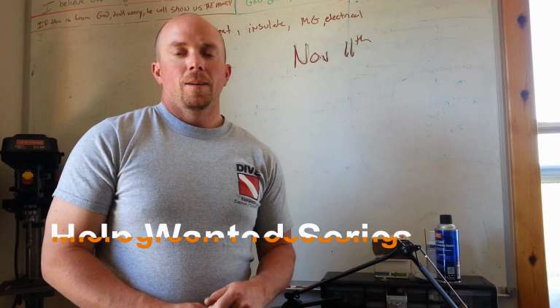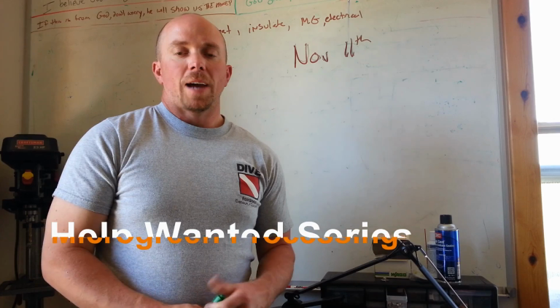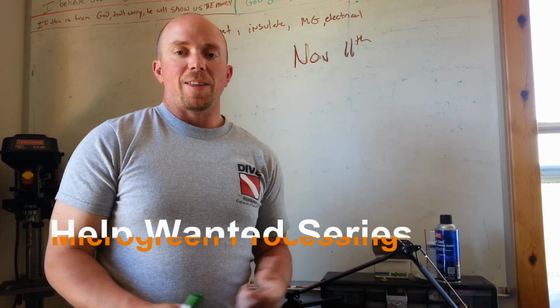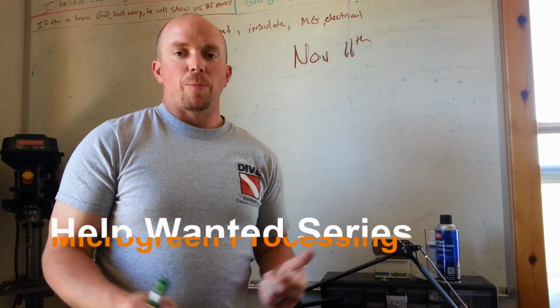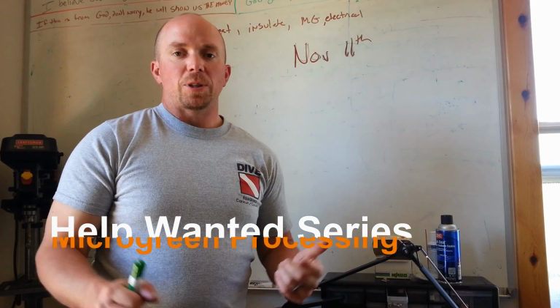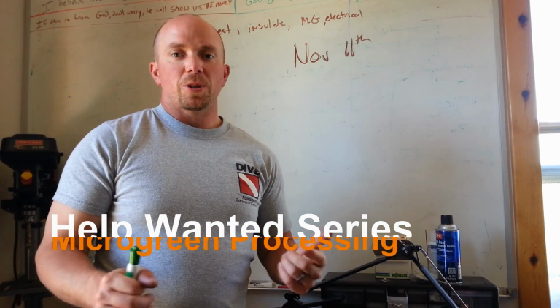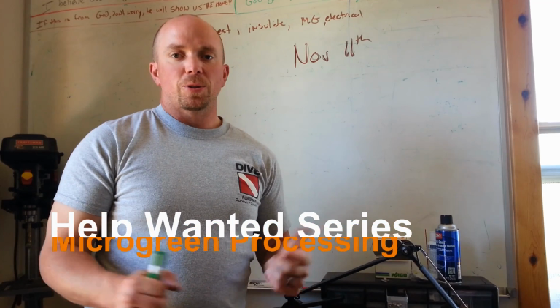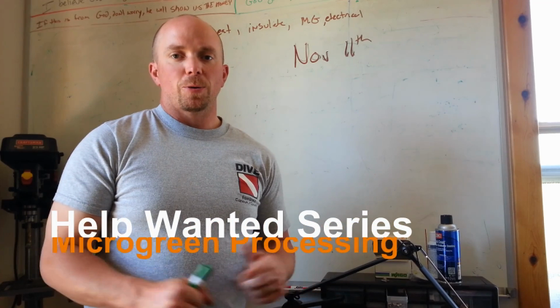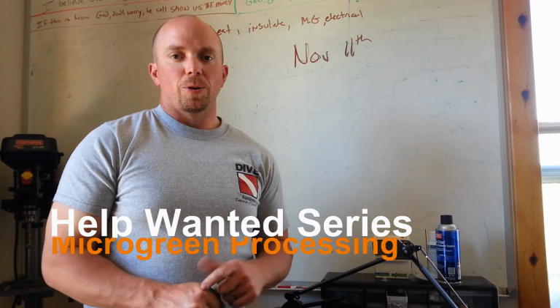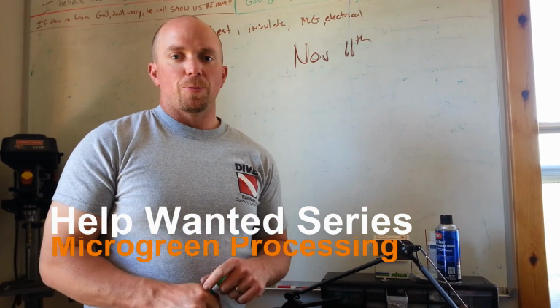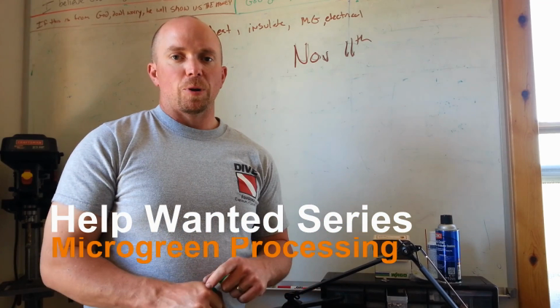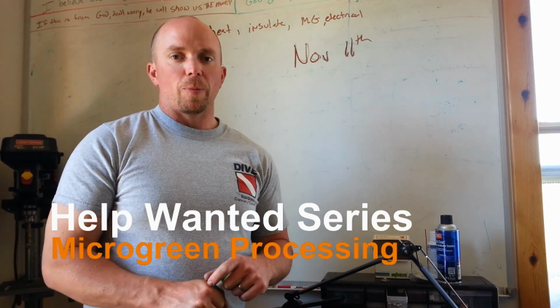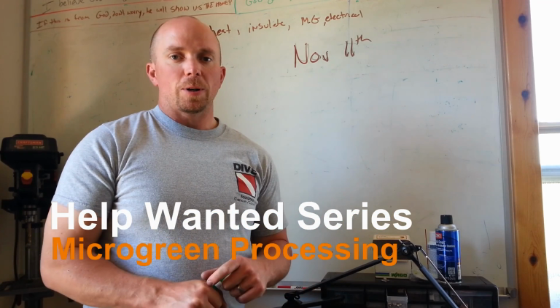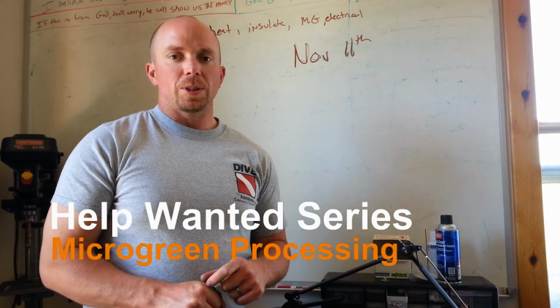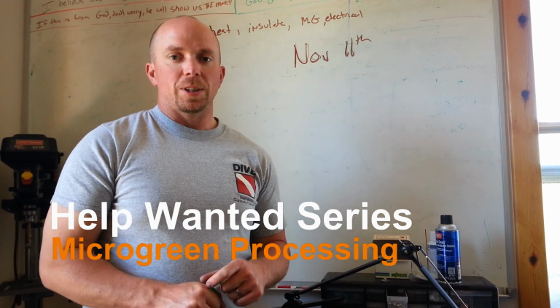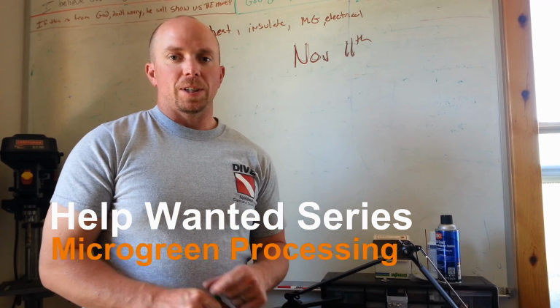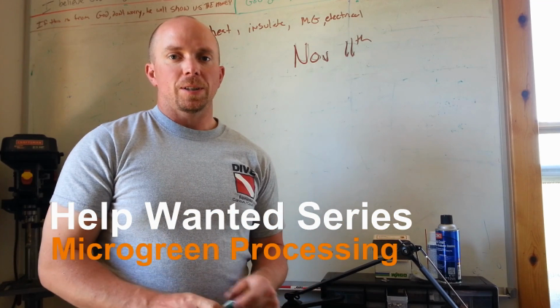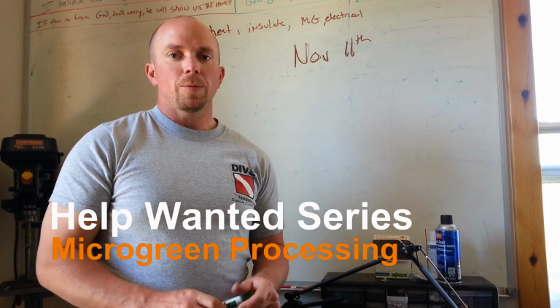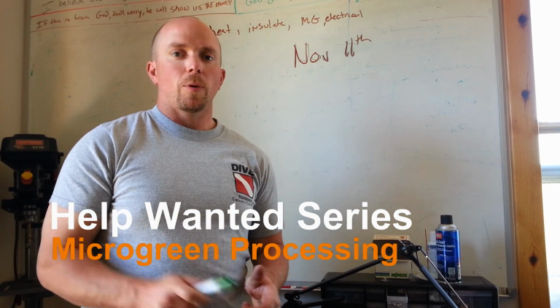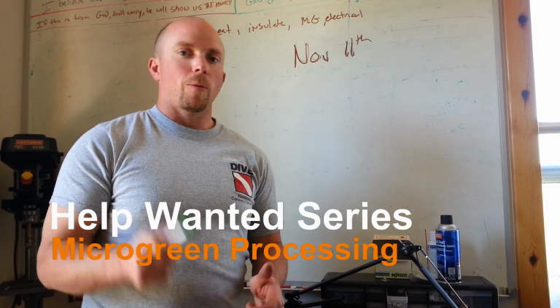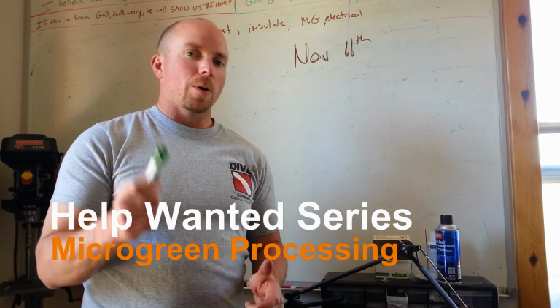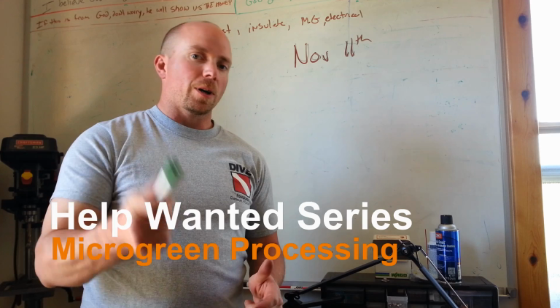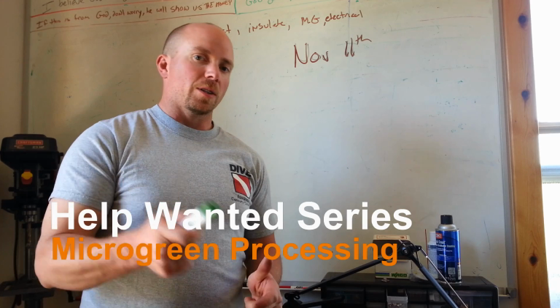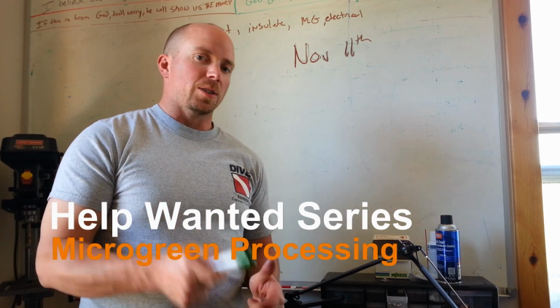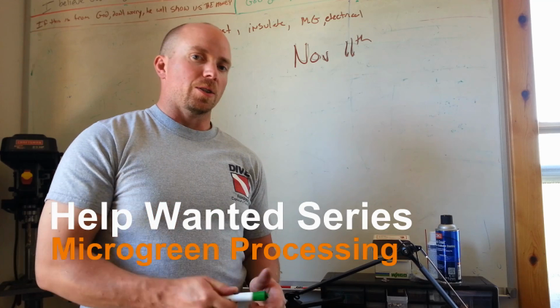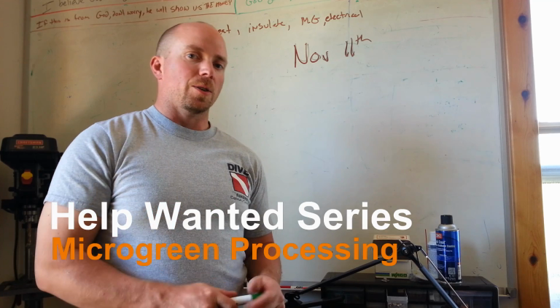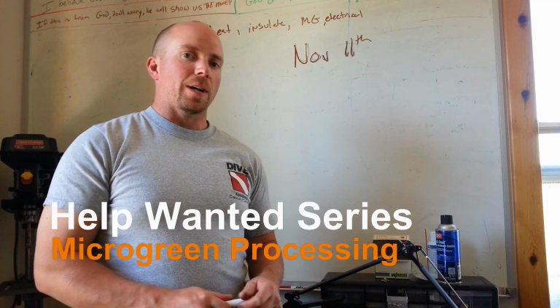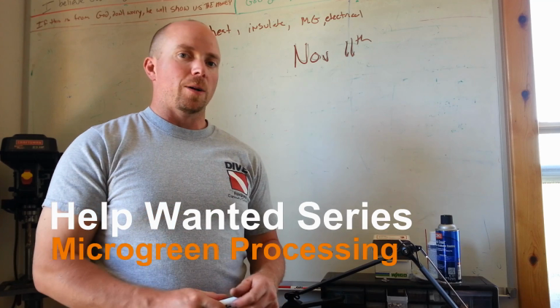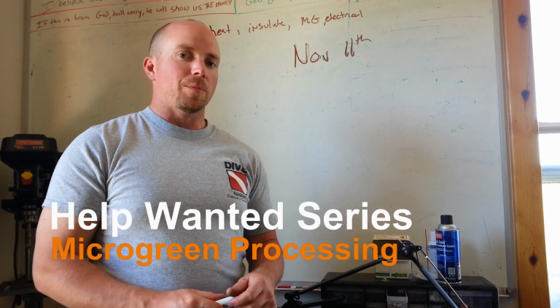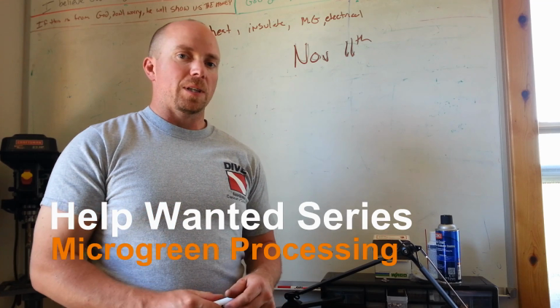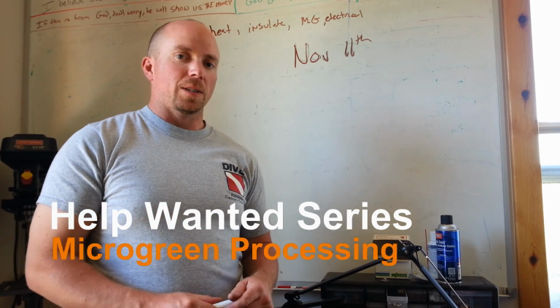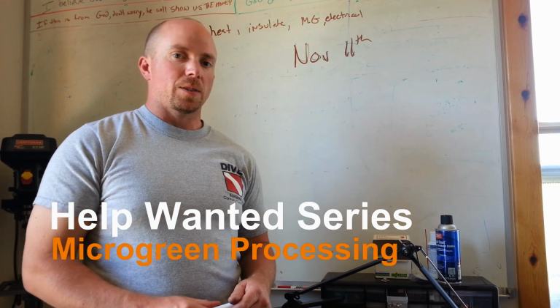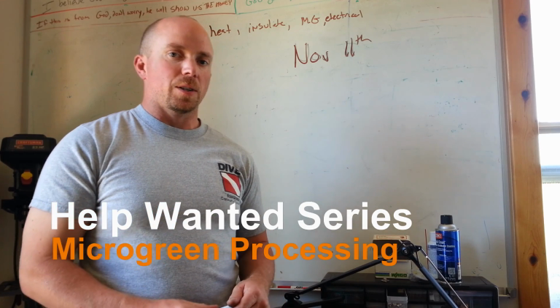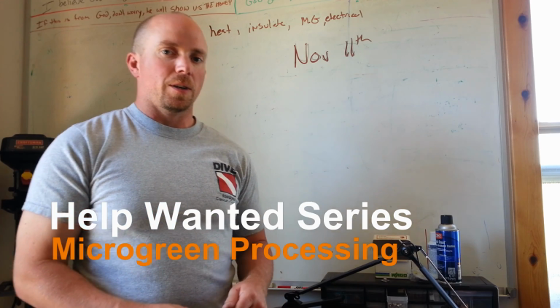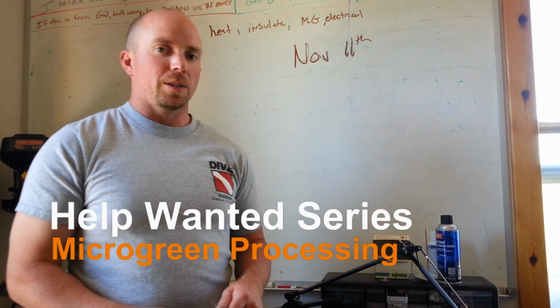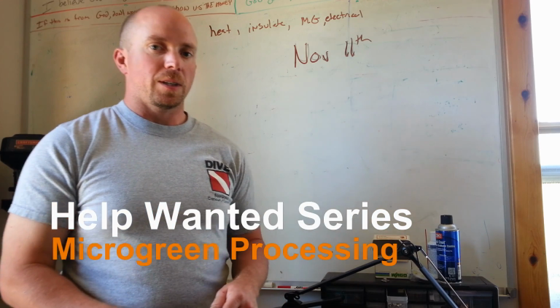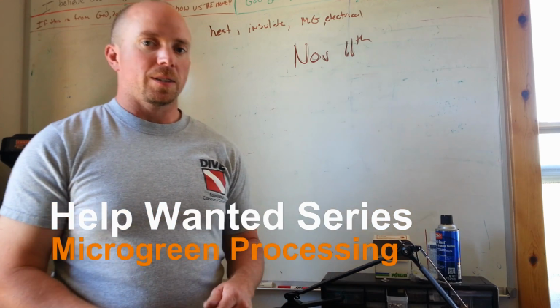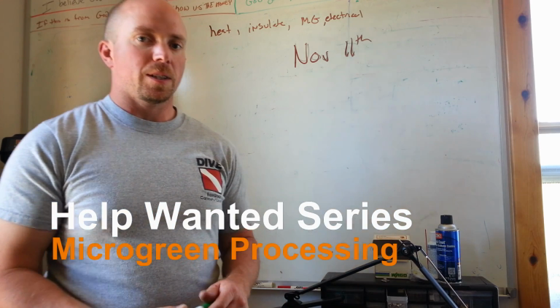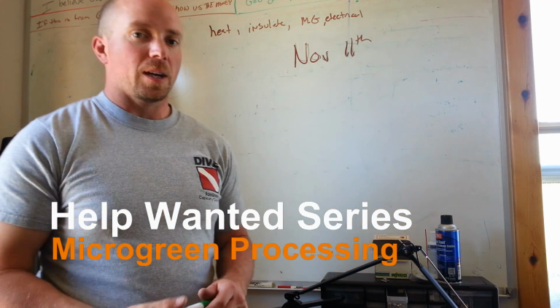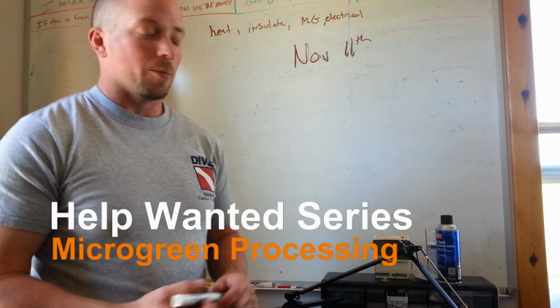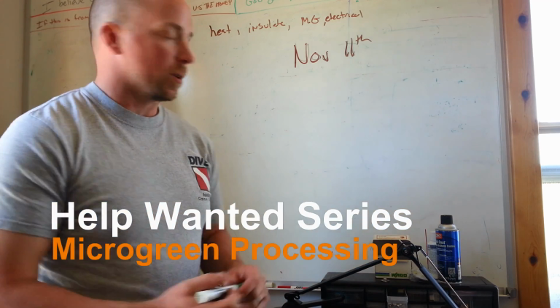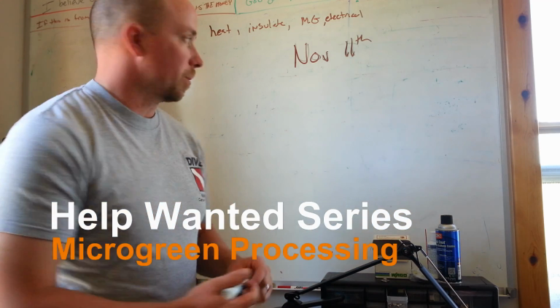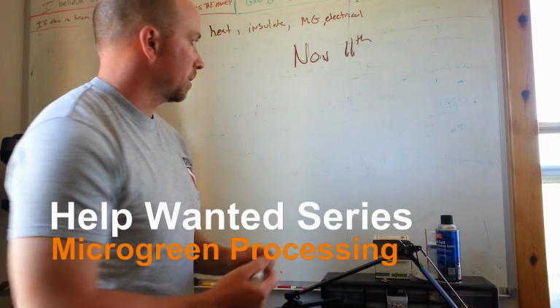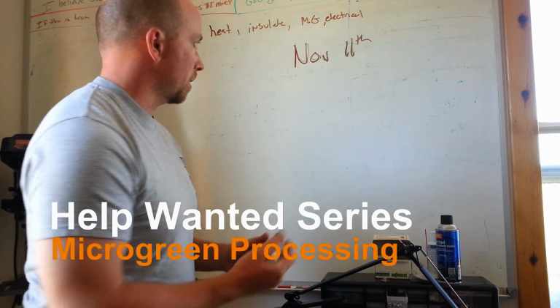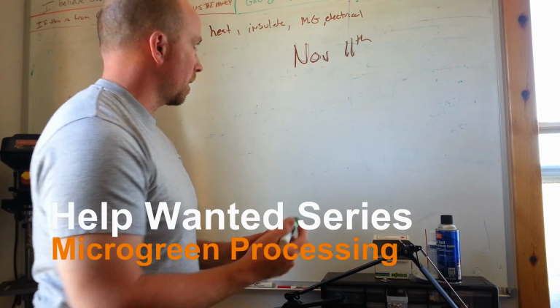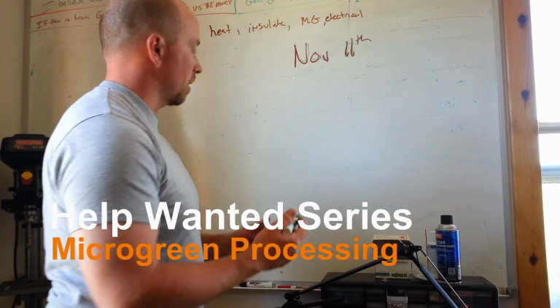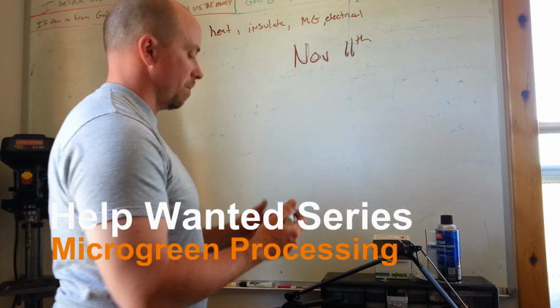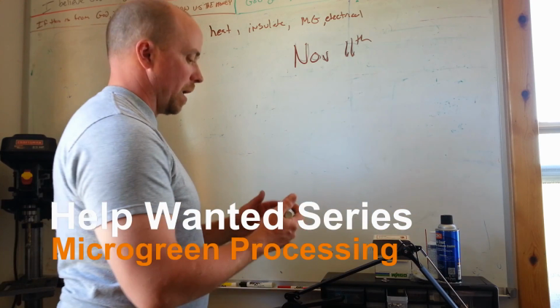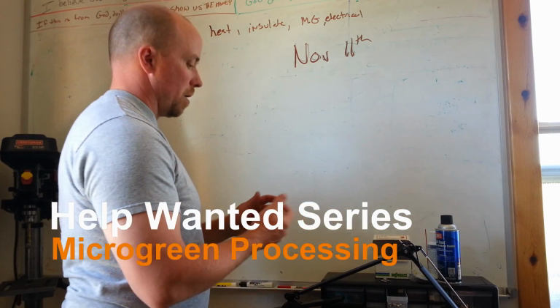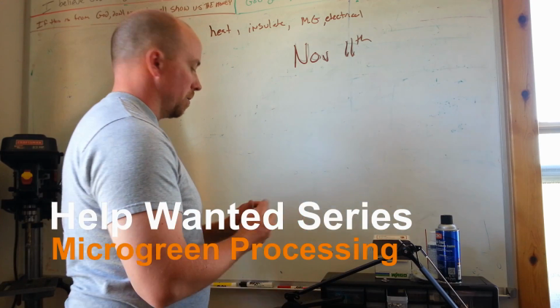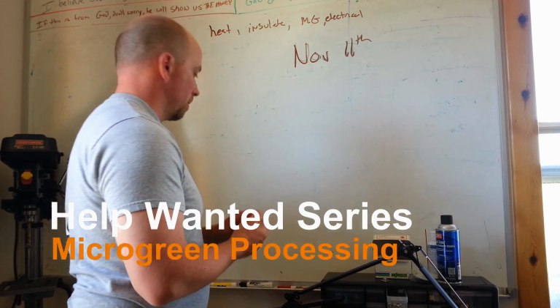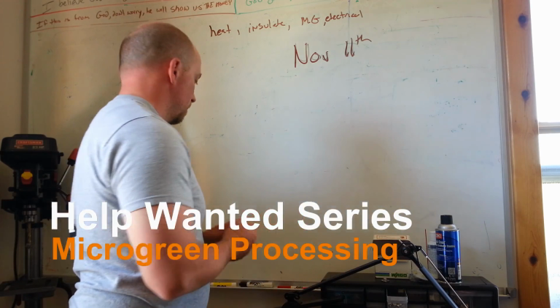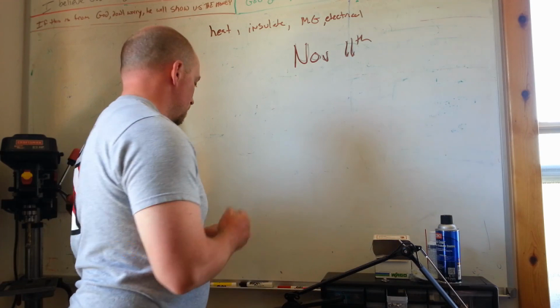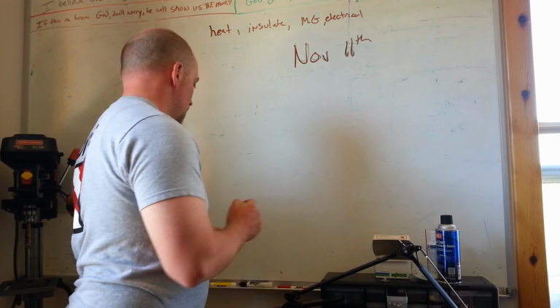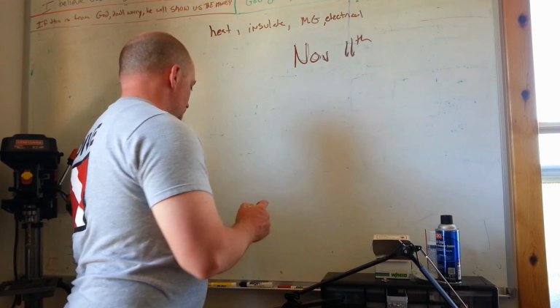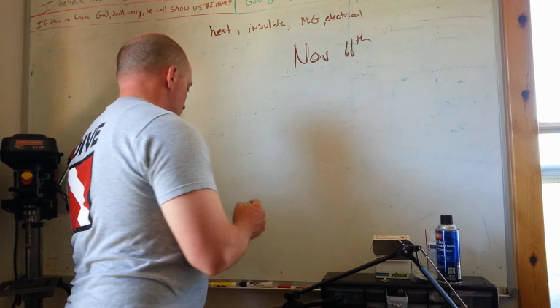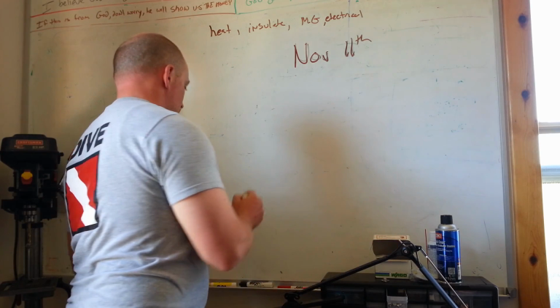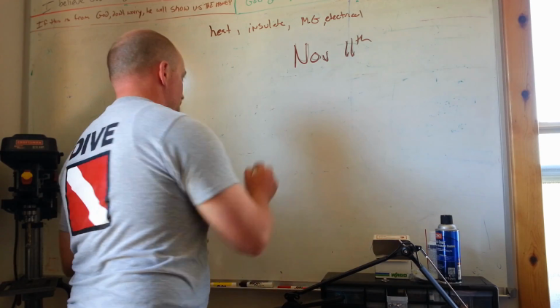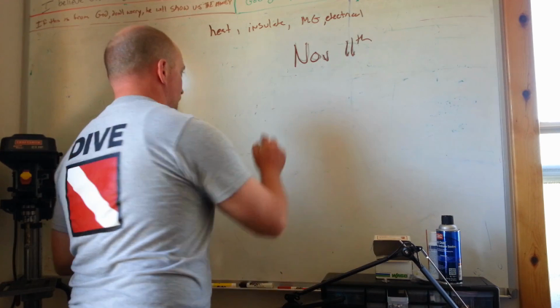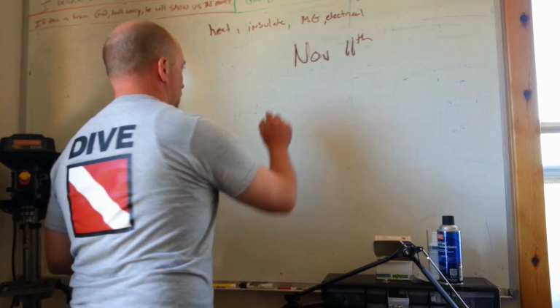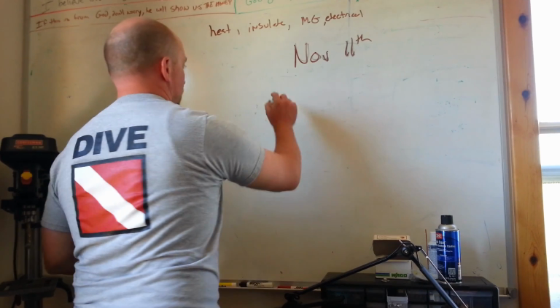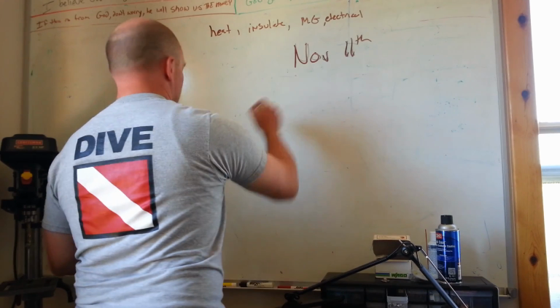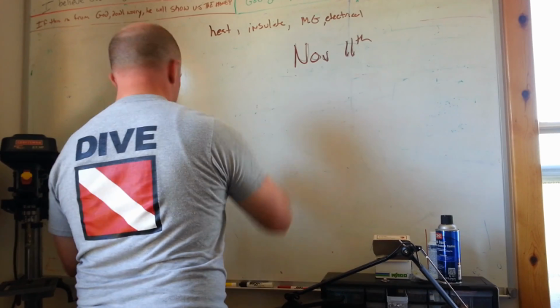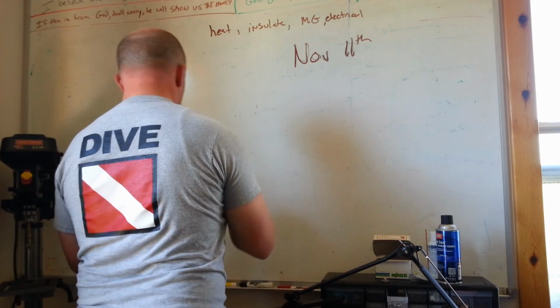Hey there Mission Control, The Real Martian here. We're going to continue the Help Needed series and today we're going to be talking about microgreens.